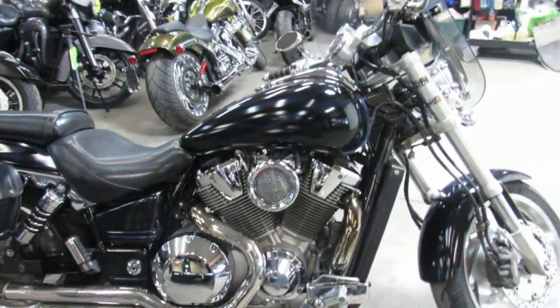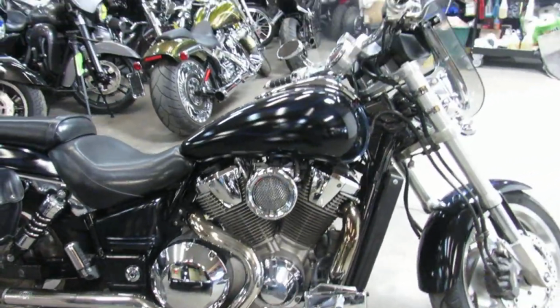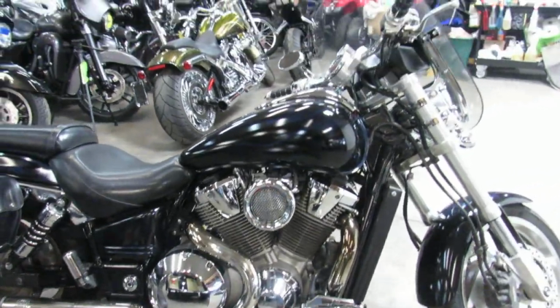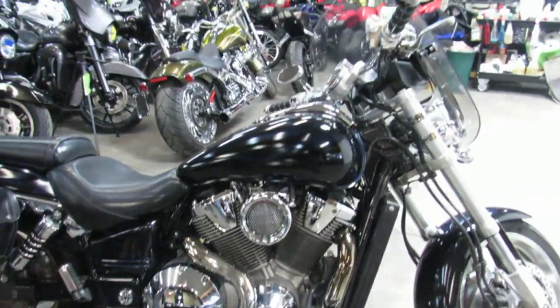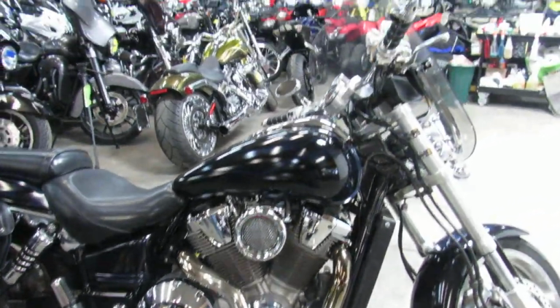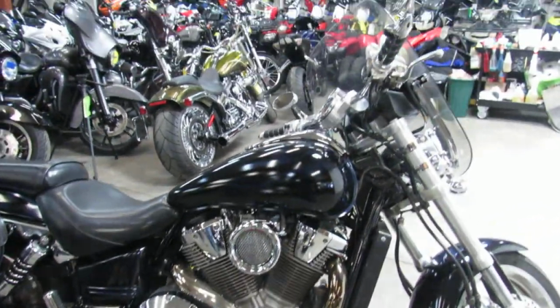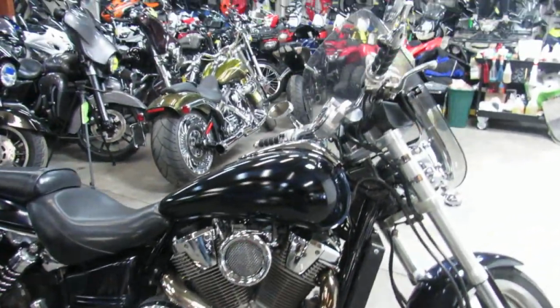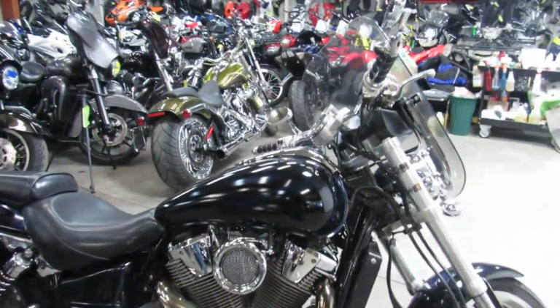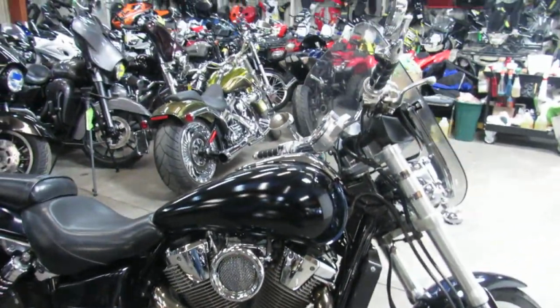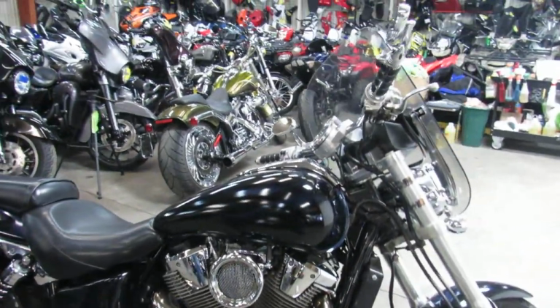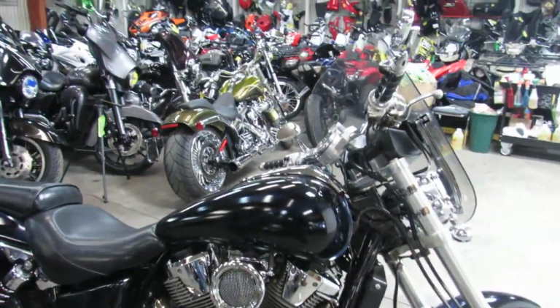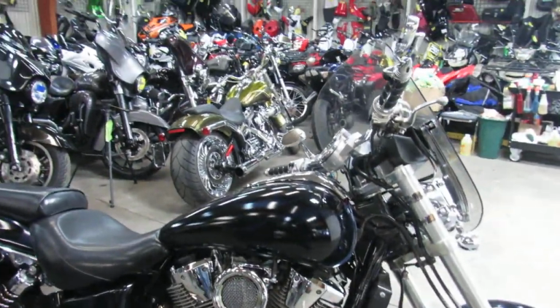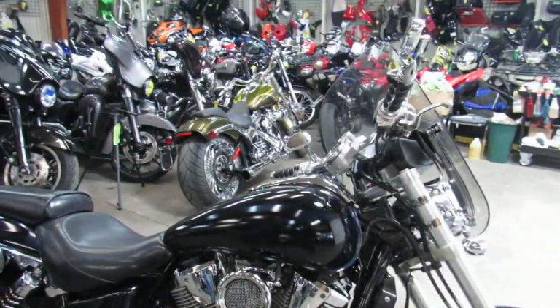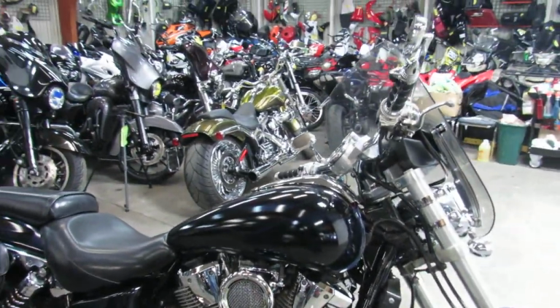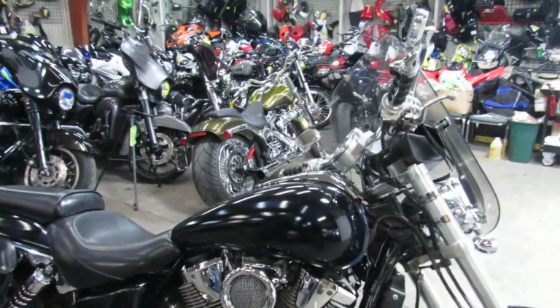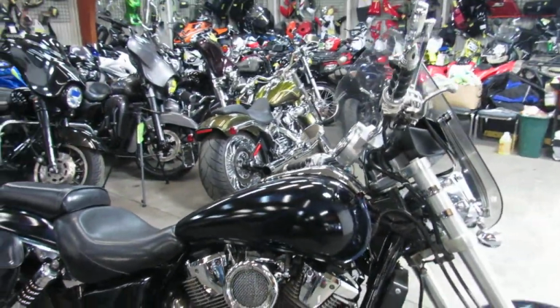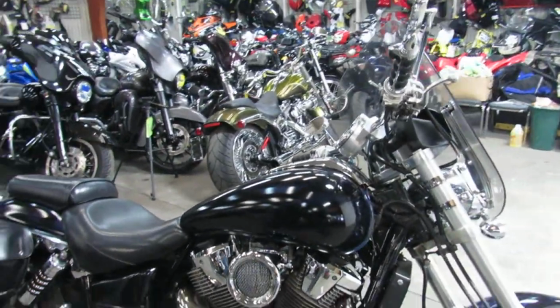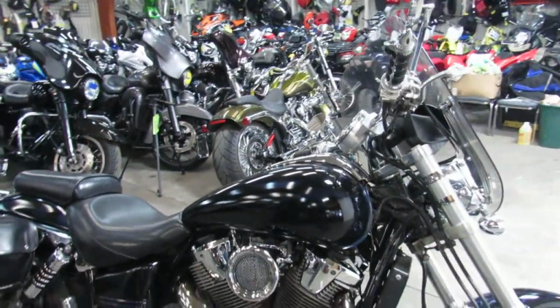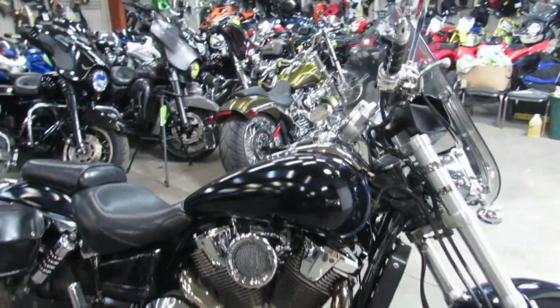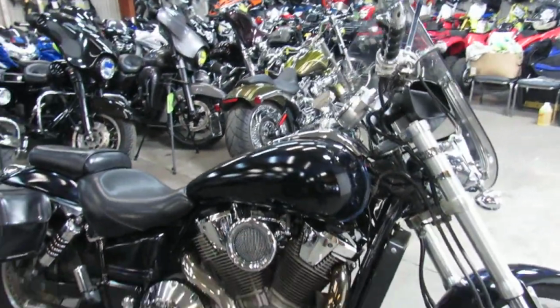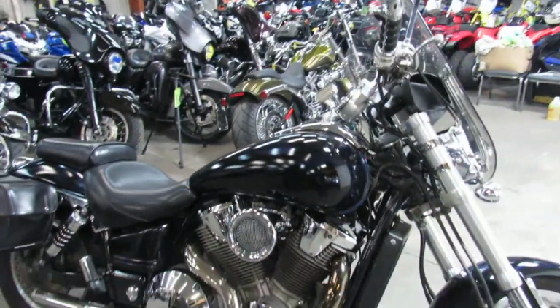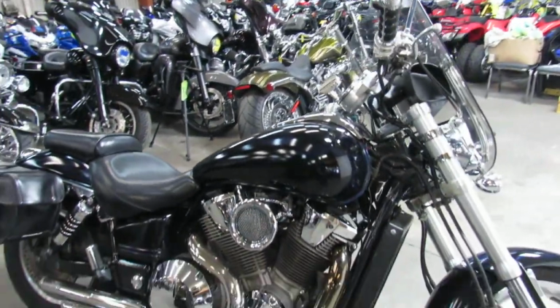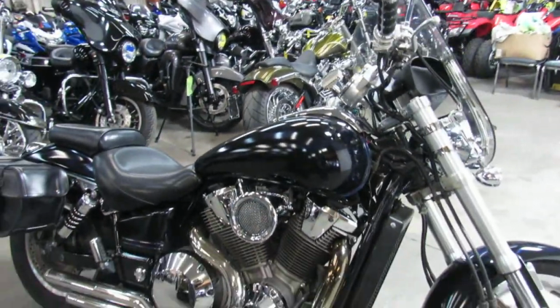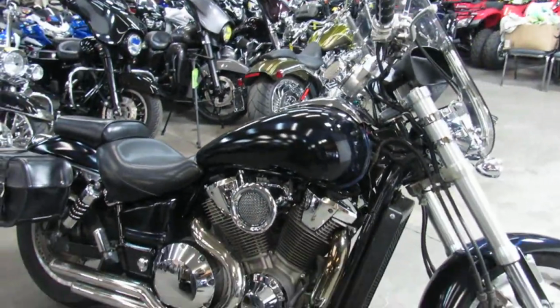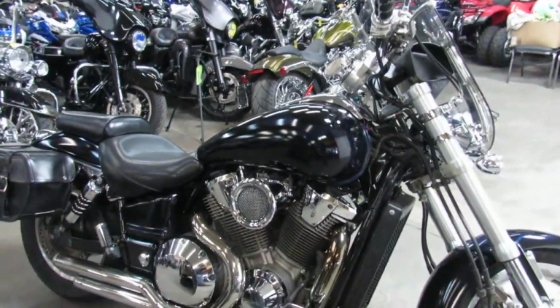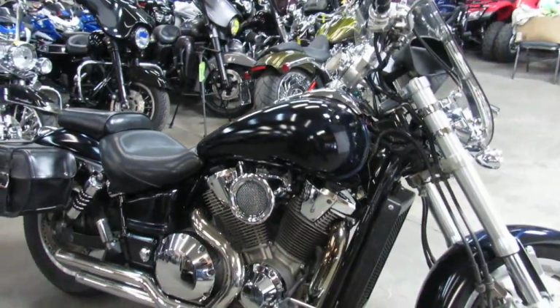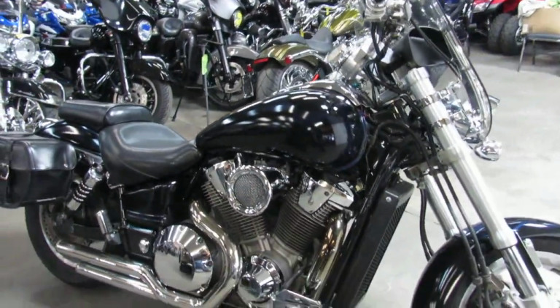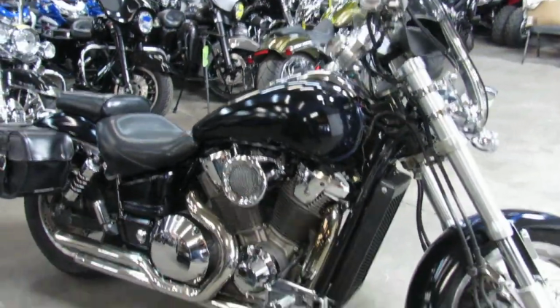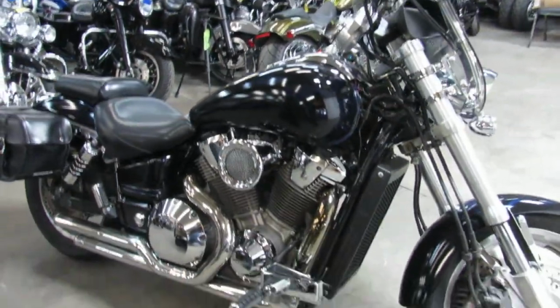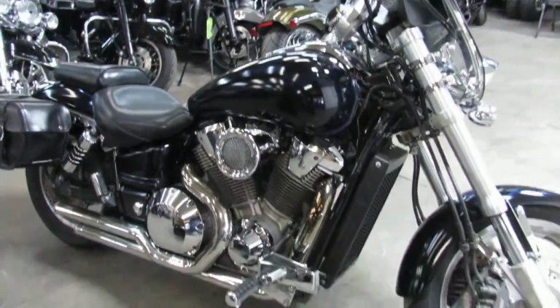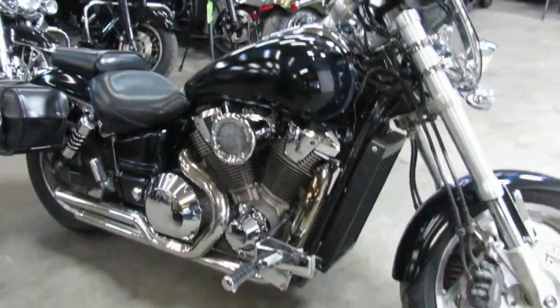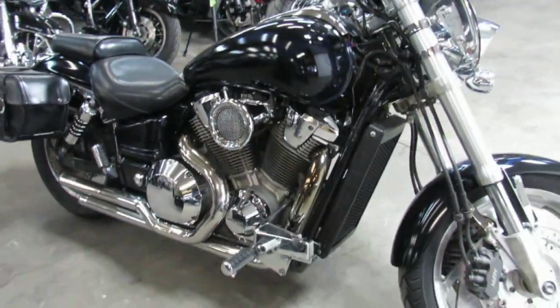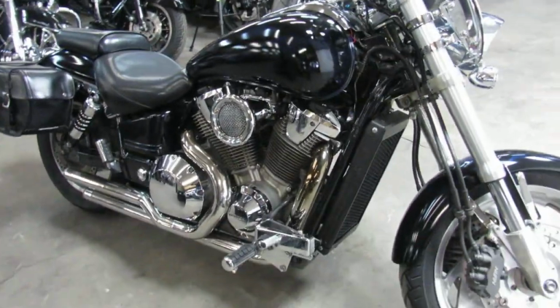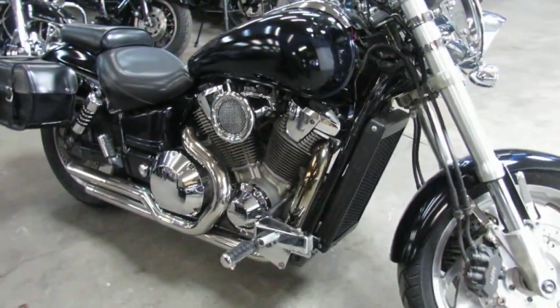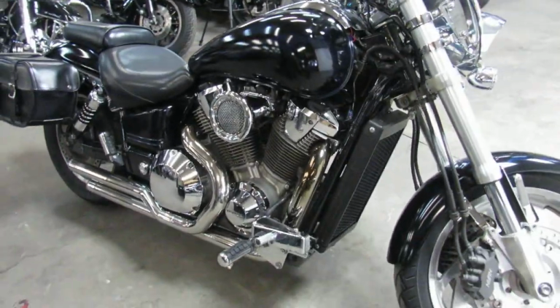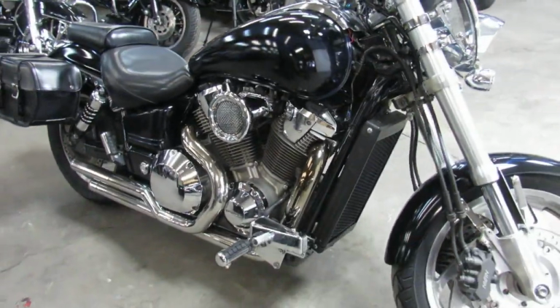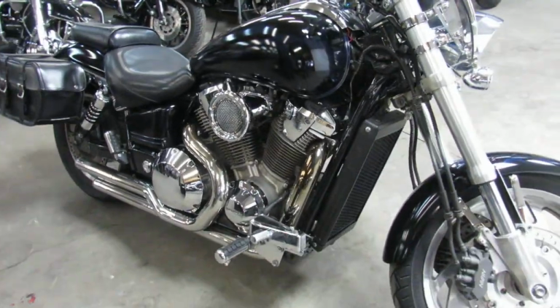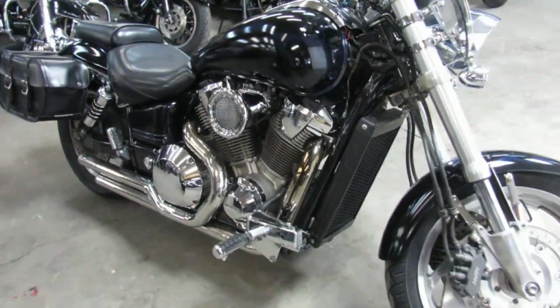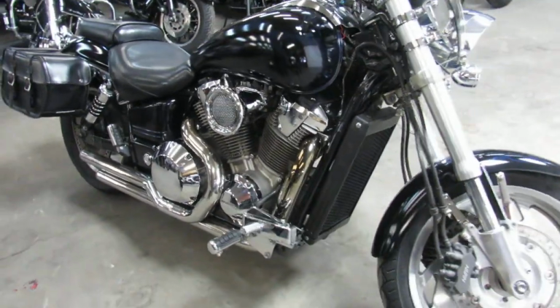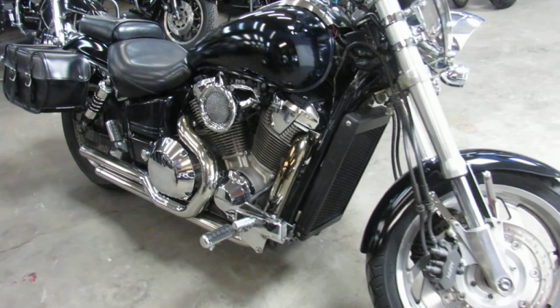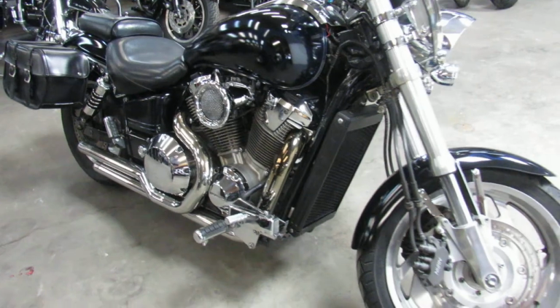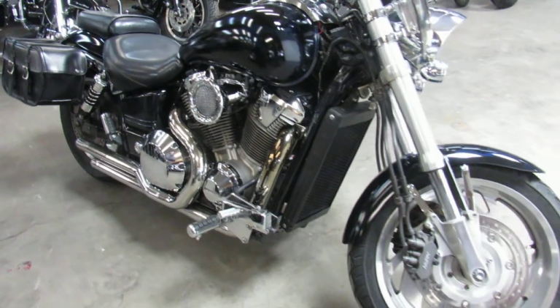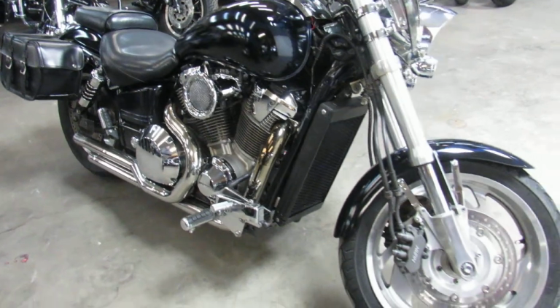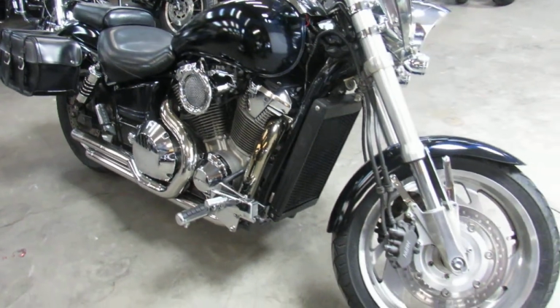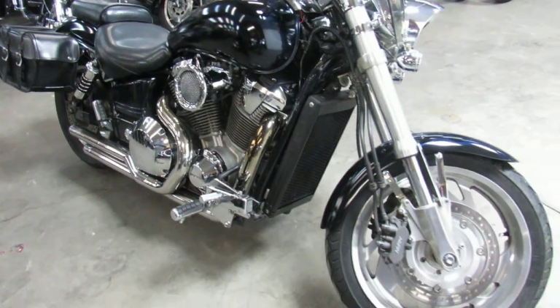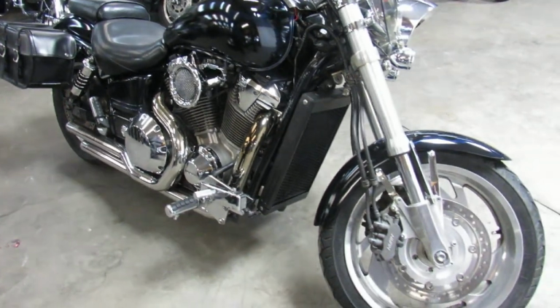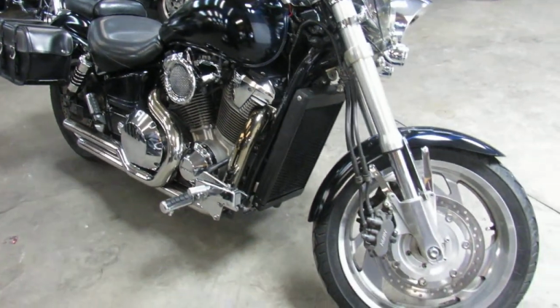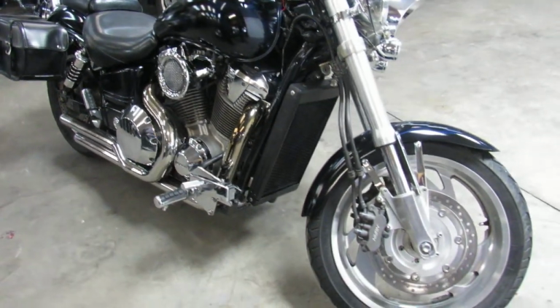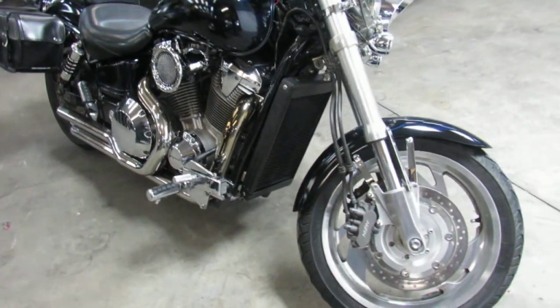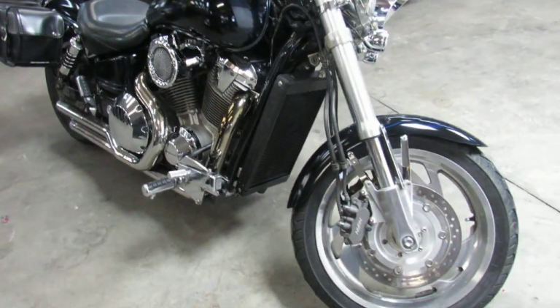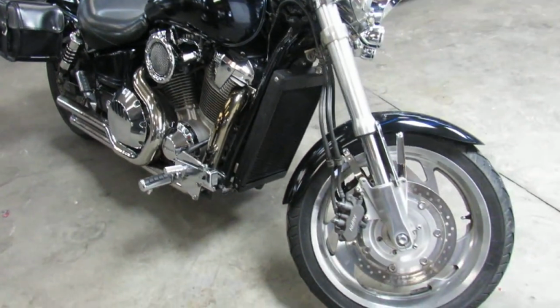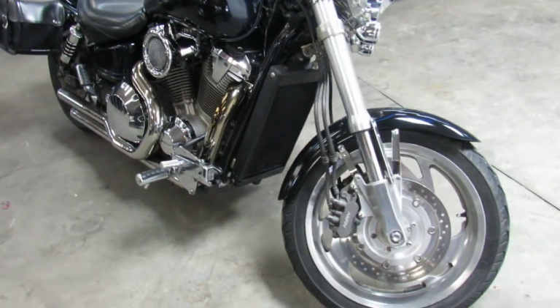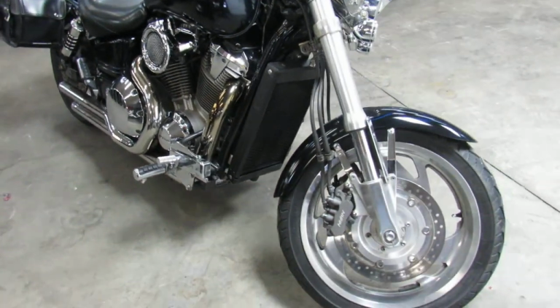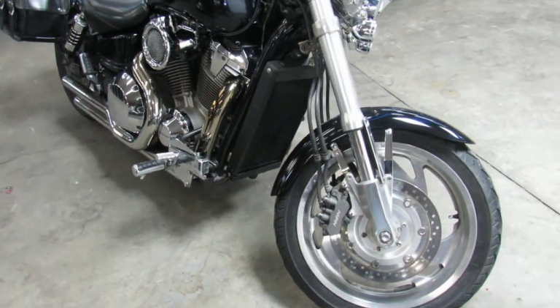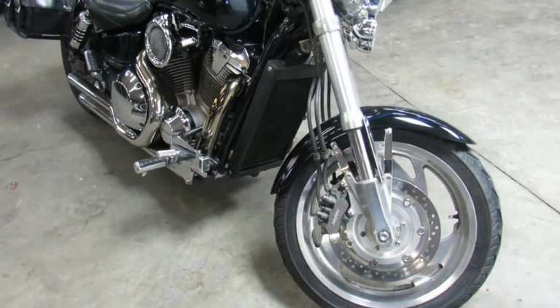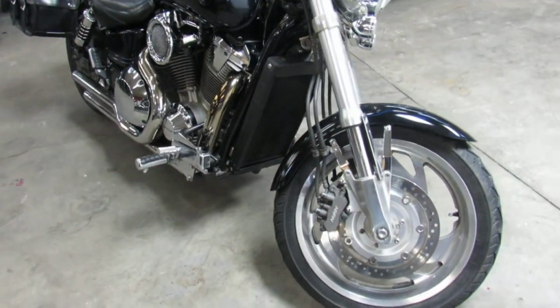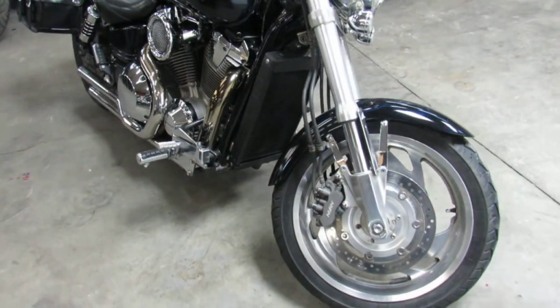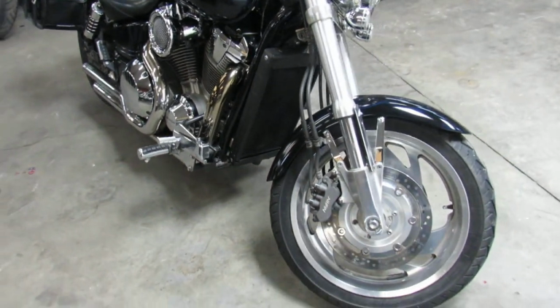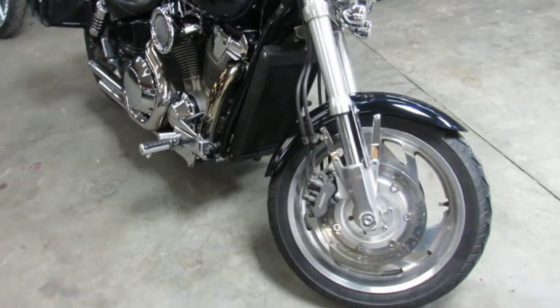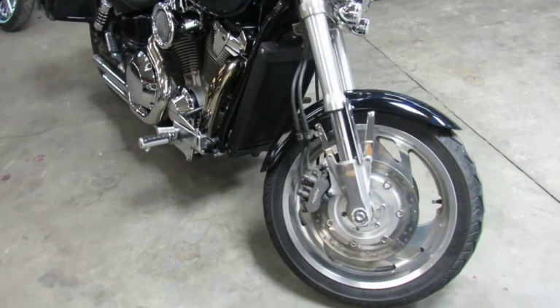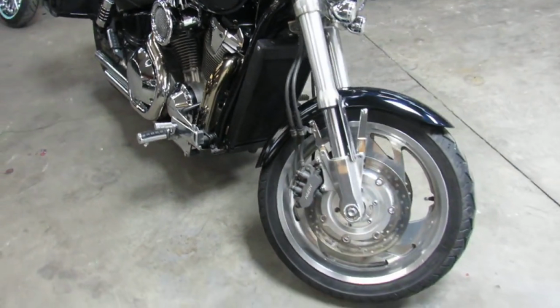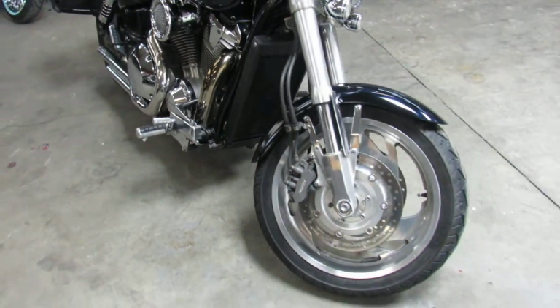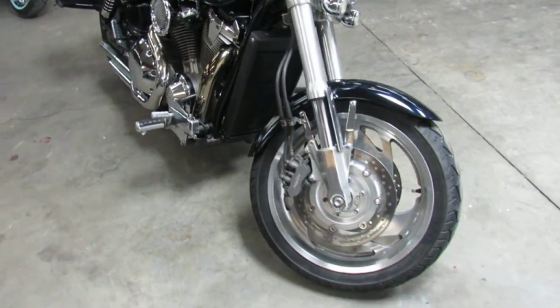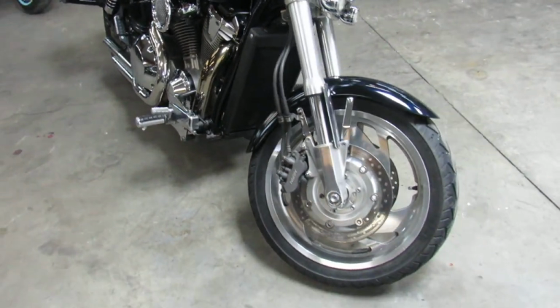It includes the windshield, saddle bags, it's got a Bubs exhaust, and it also includes the stock exhaust — we got that here too for you.